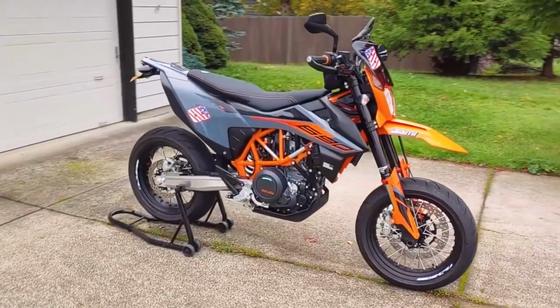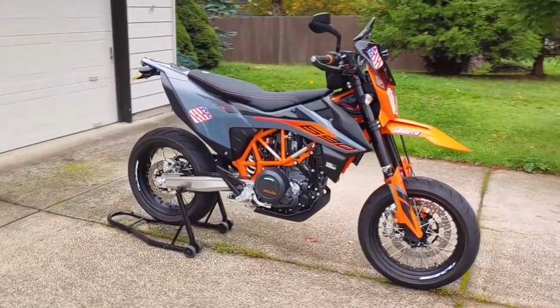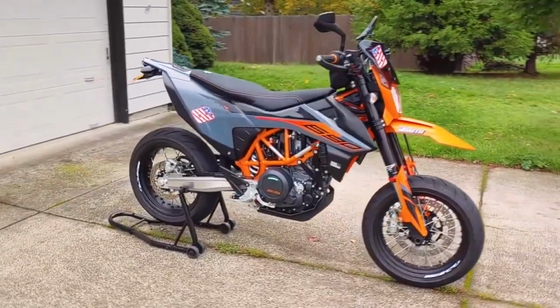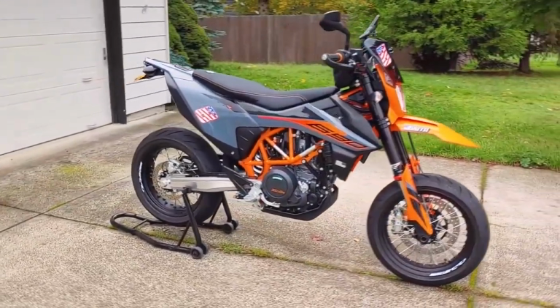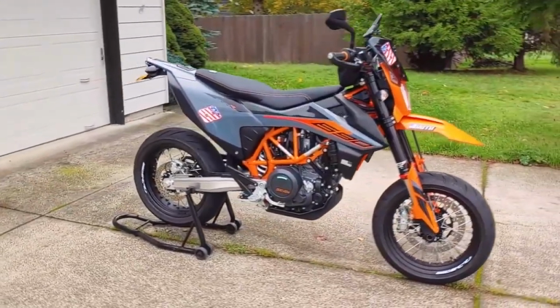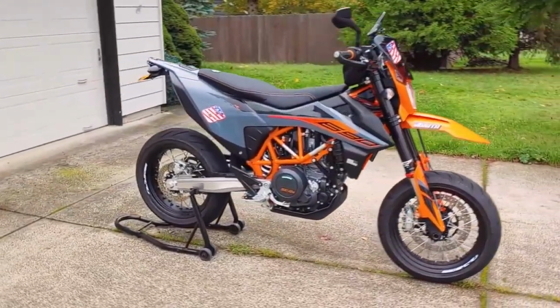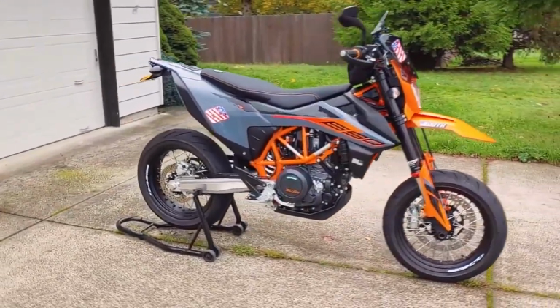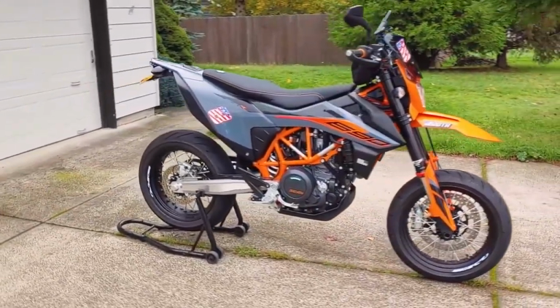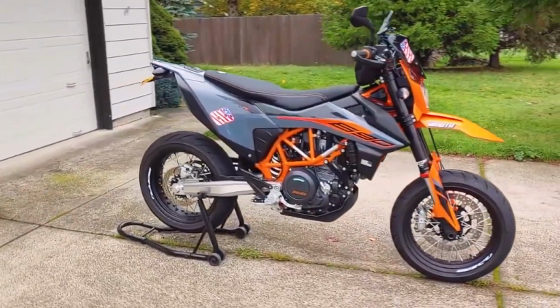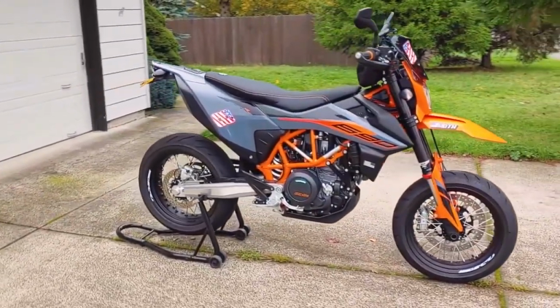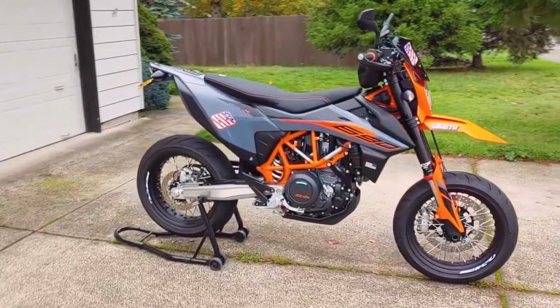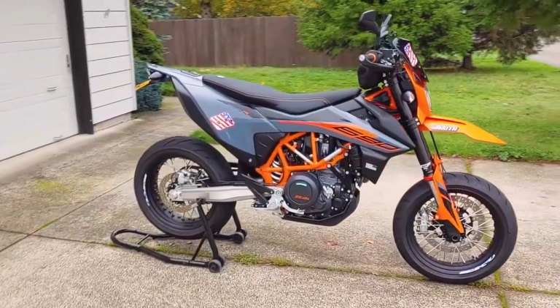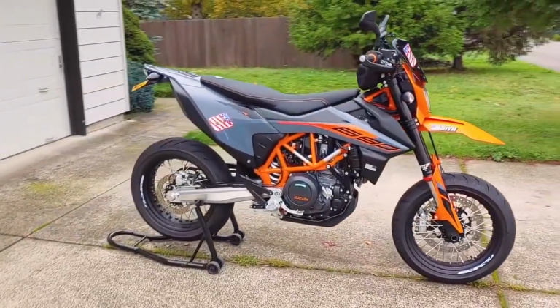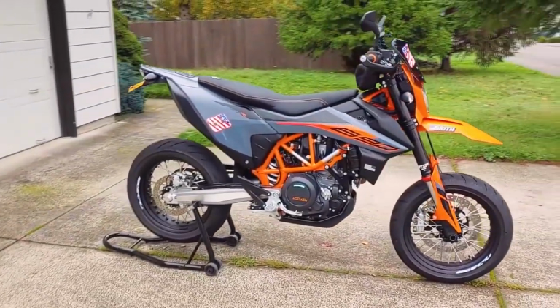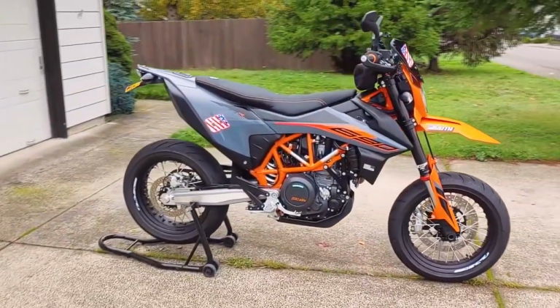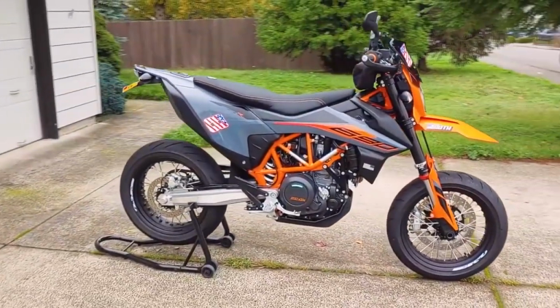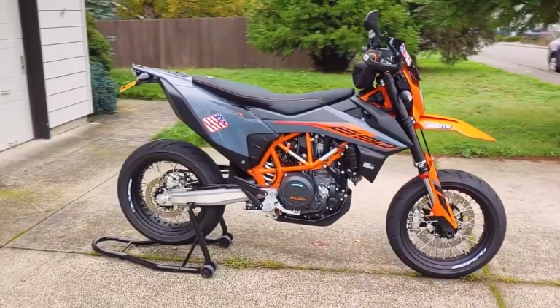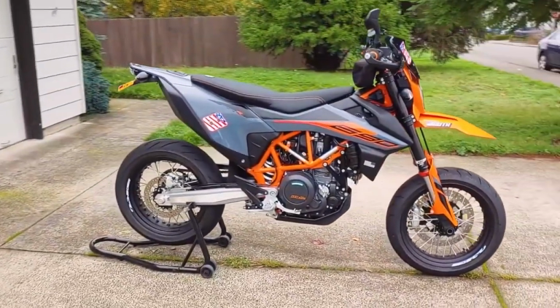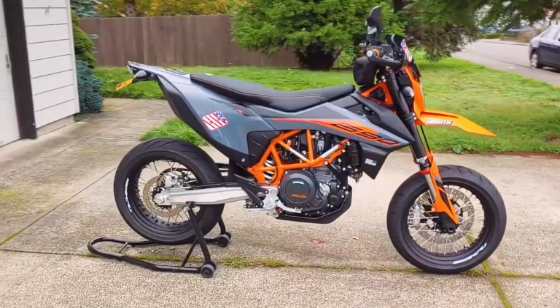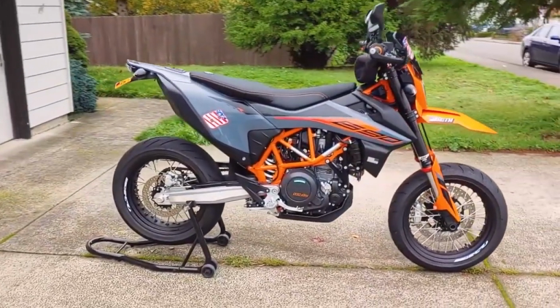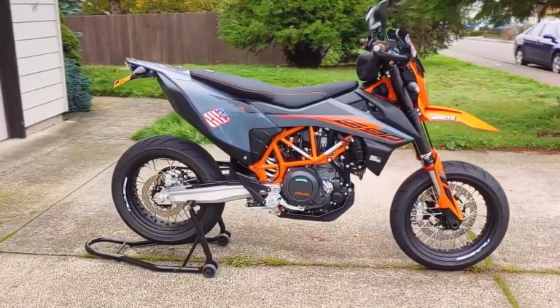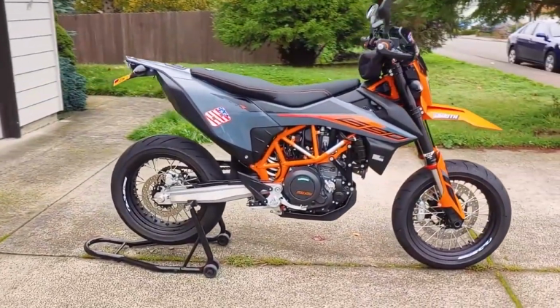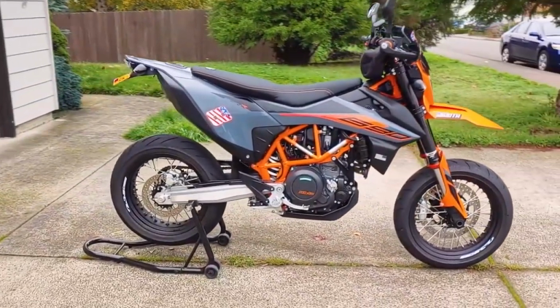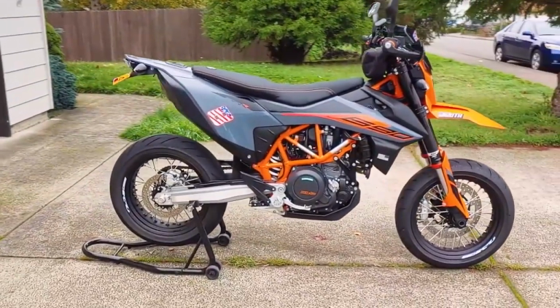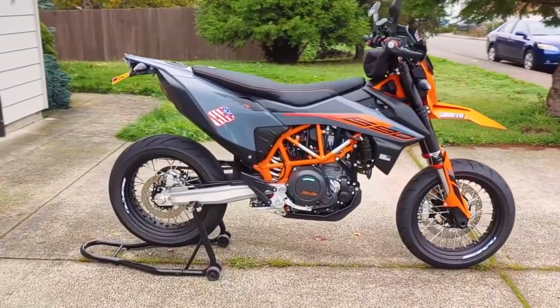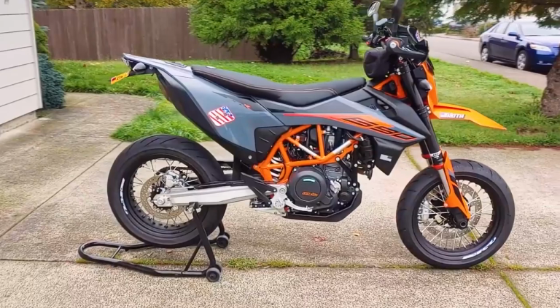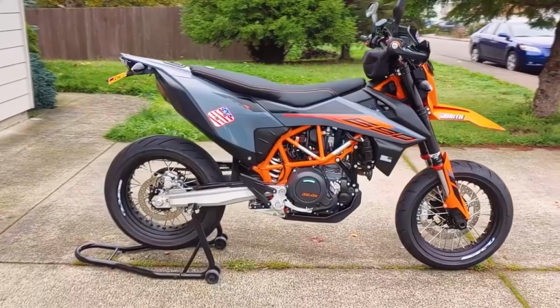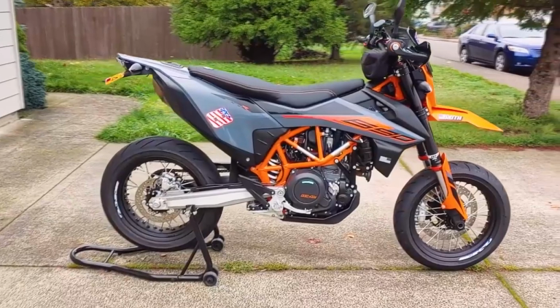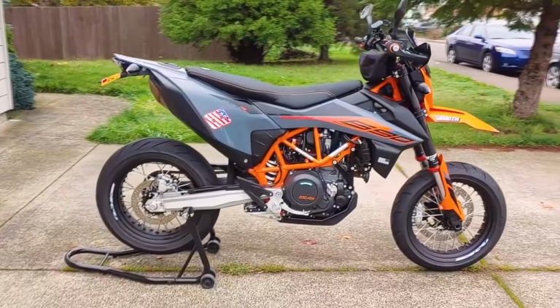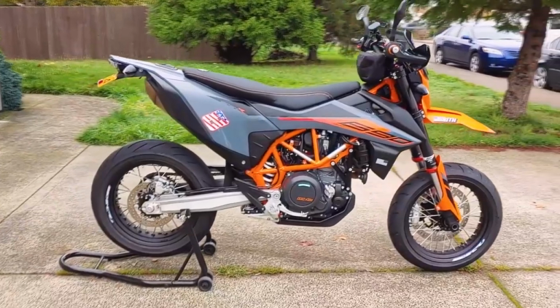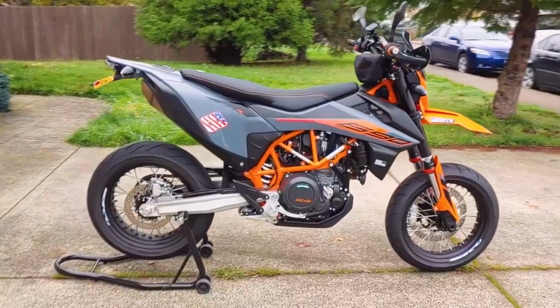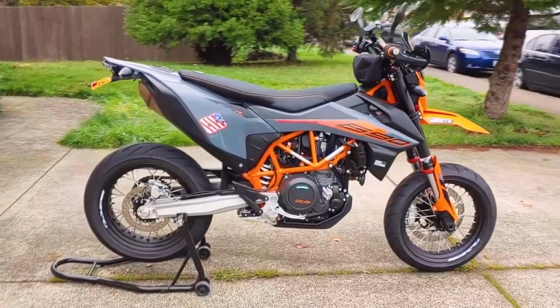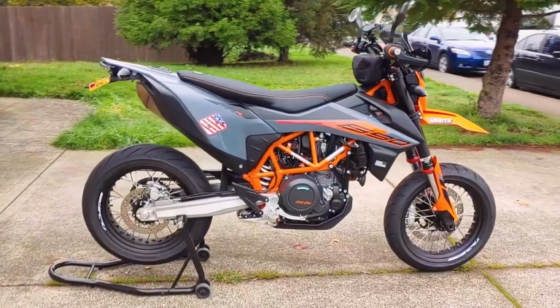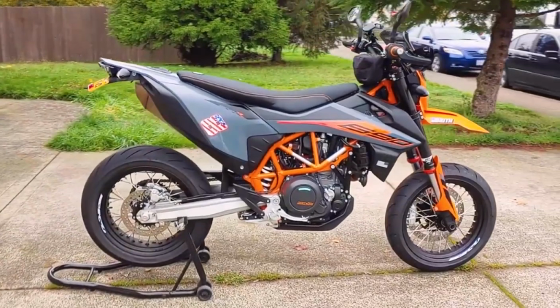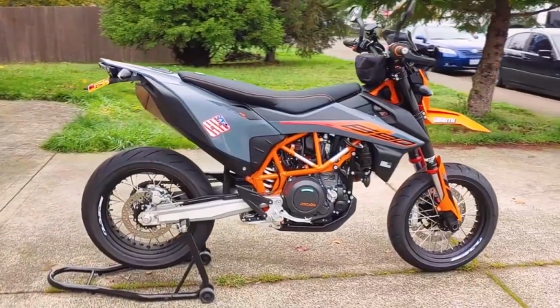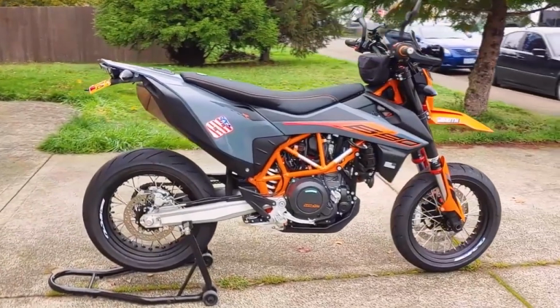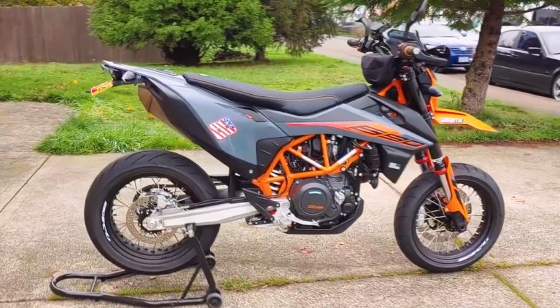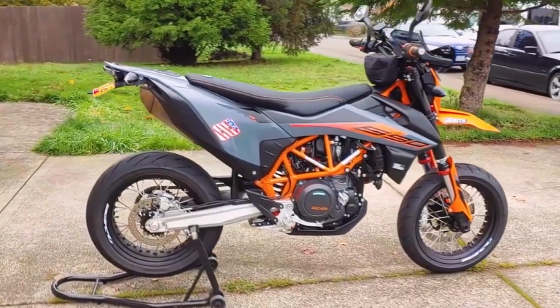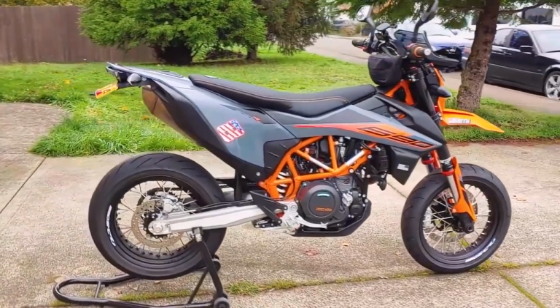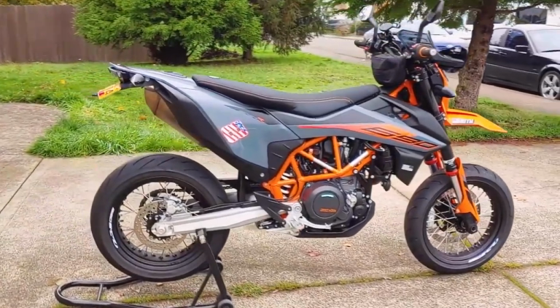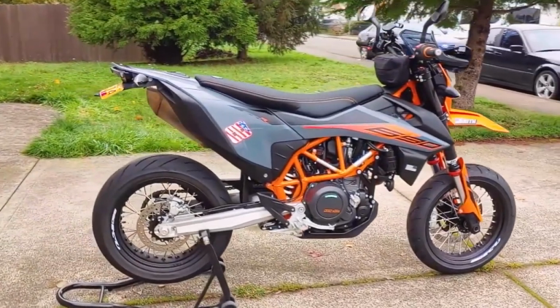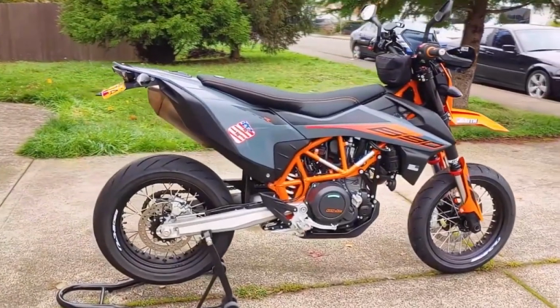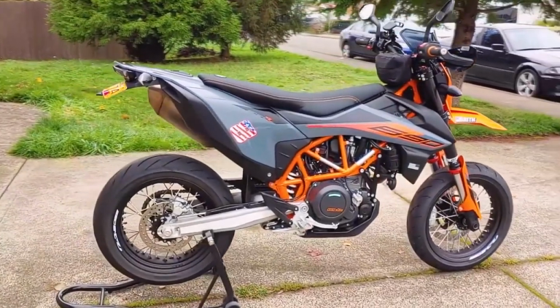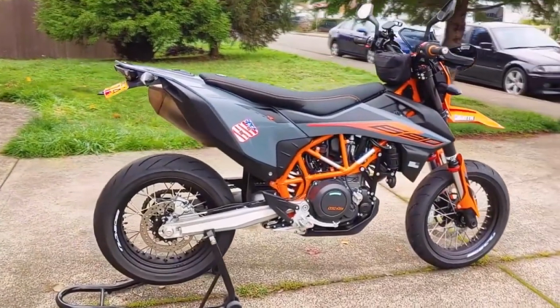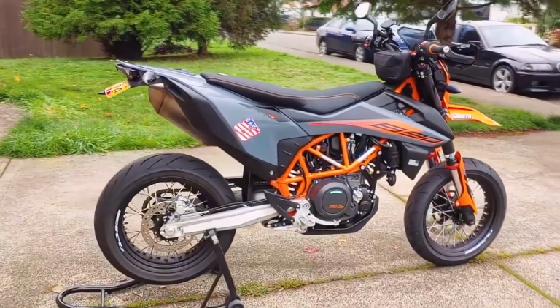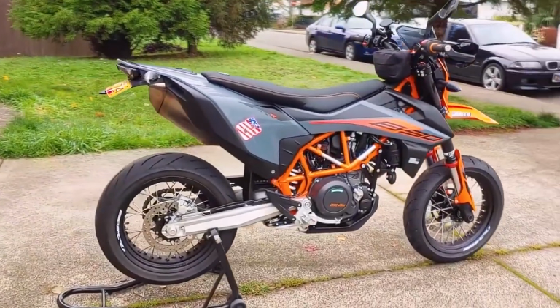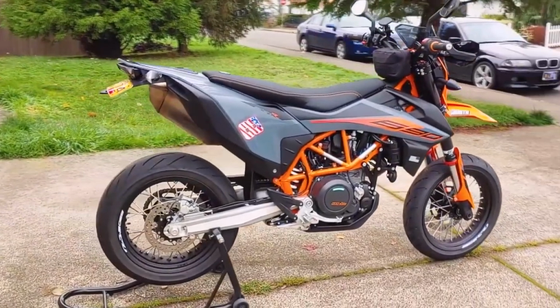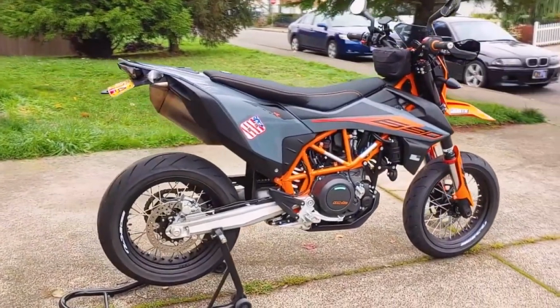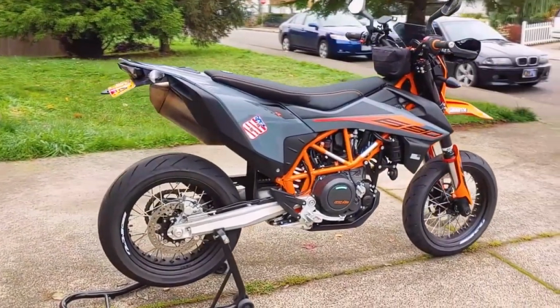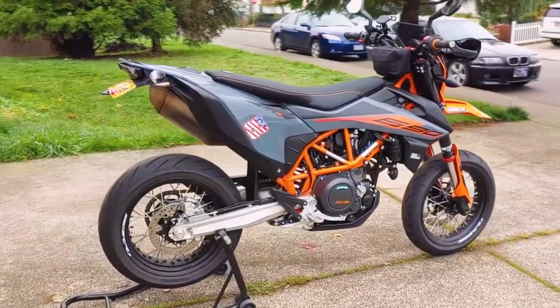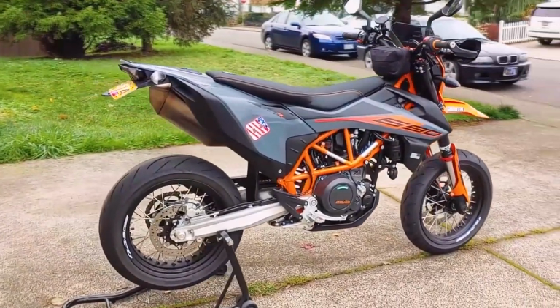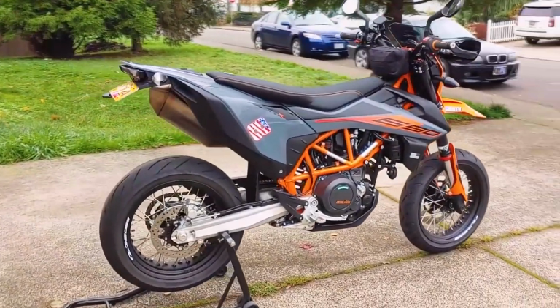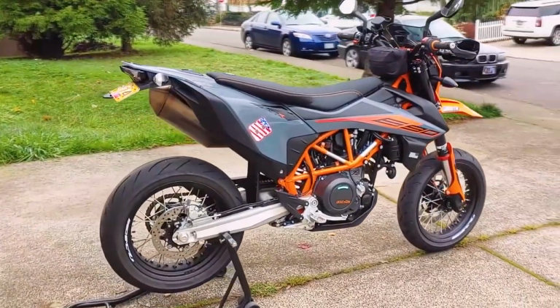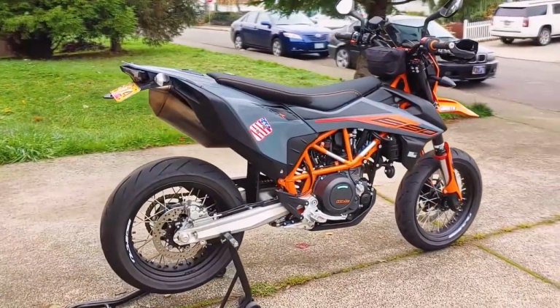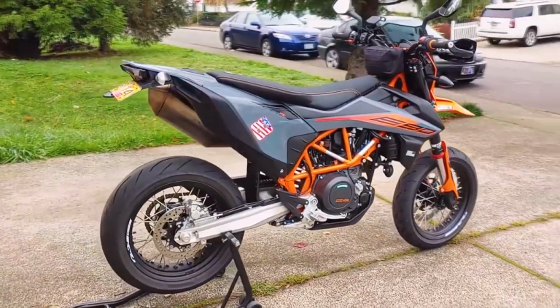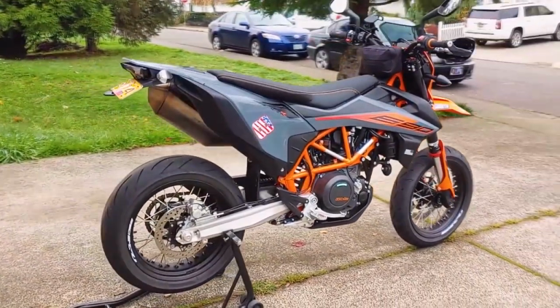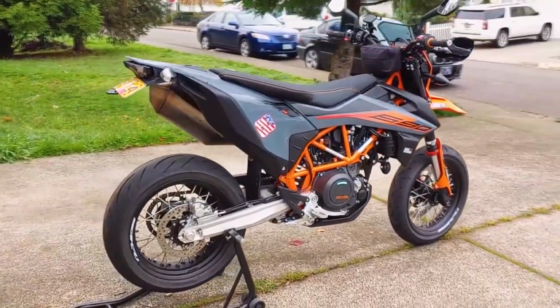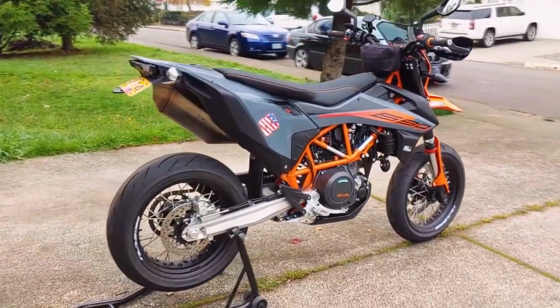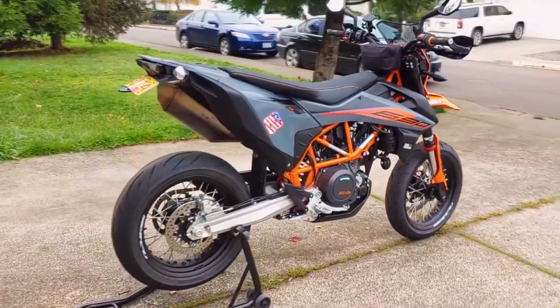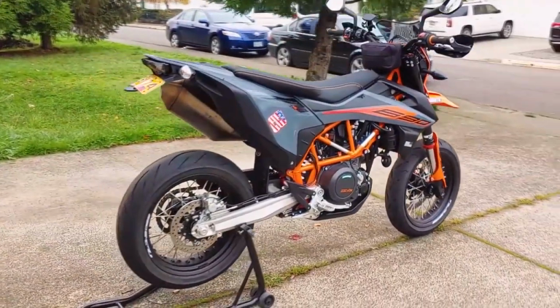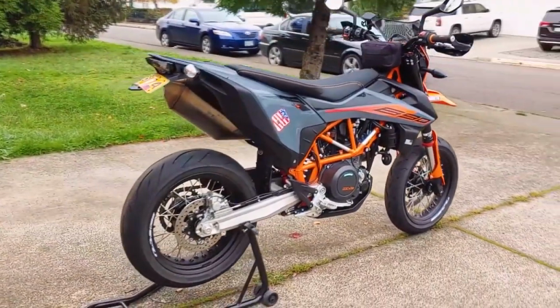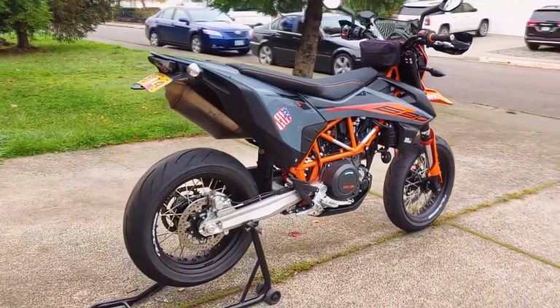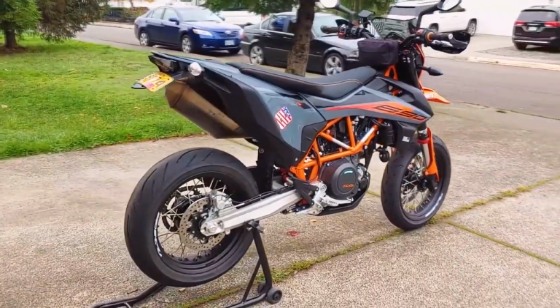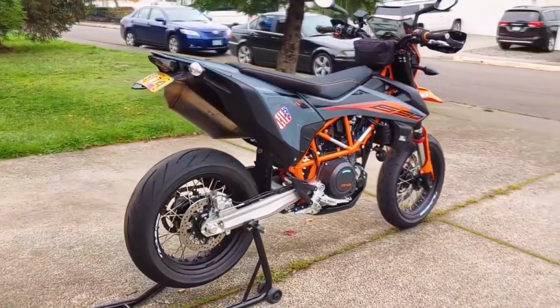The procedure is the same for all 690s made from 2012 through at least 2021, as well as the Husqvarna 701 line.